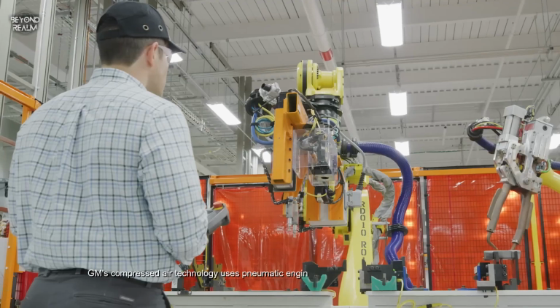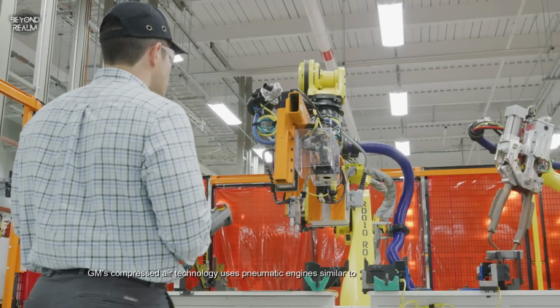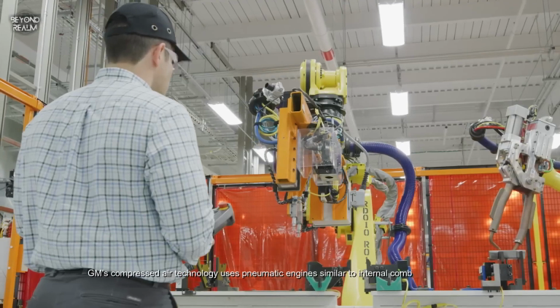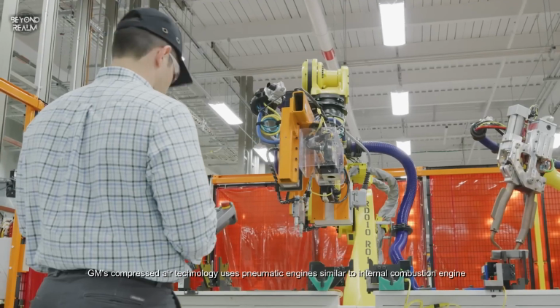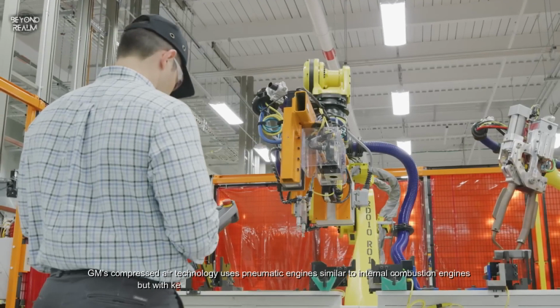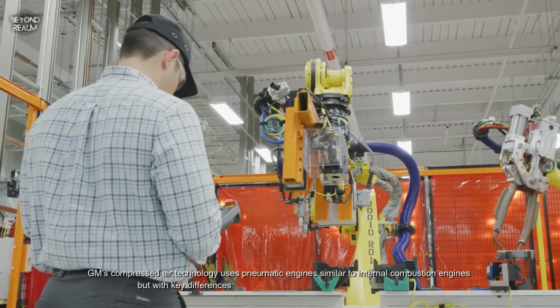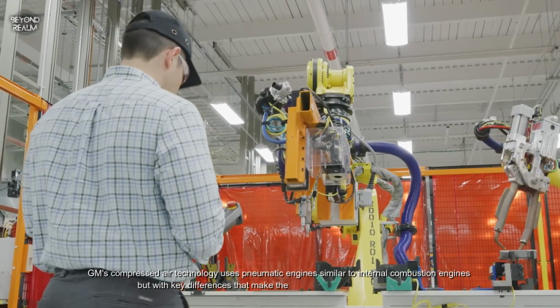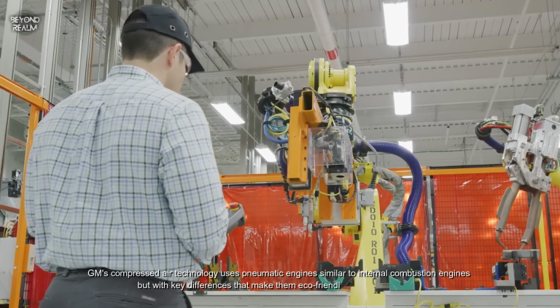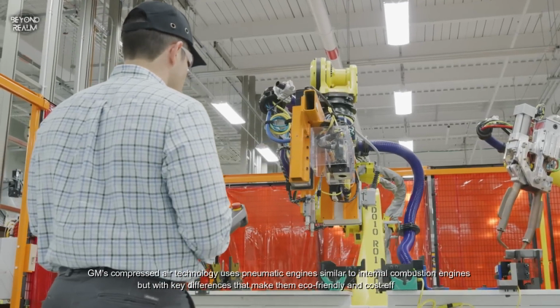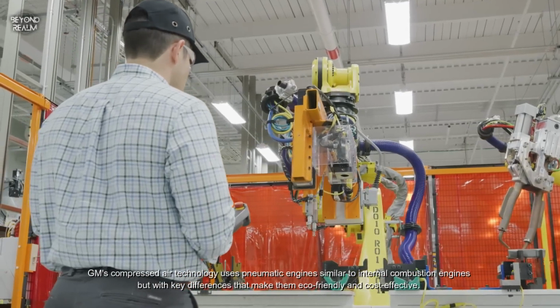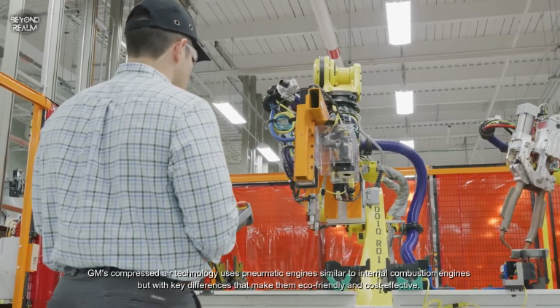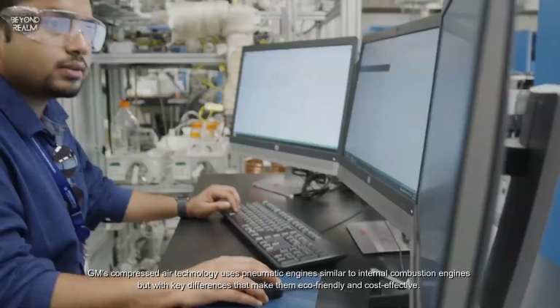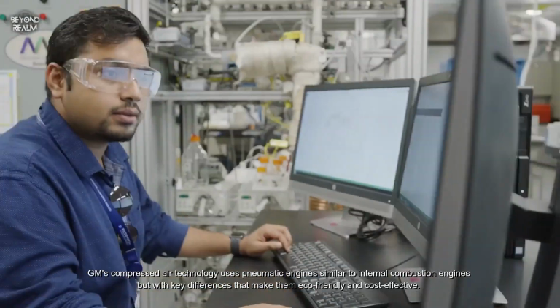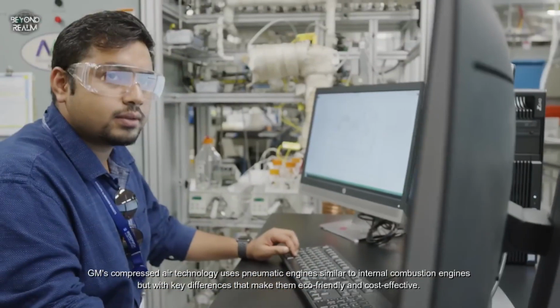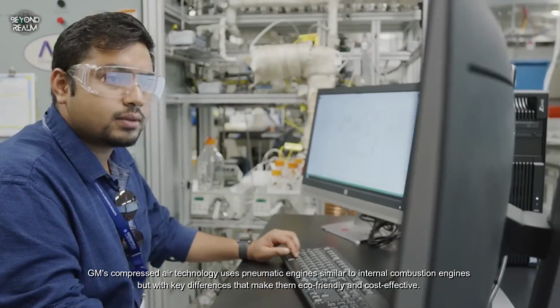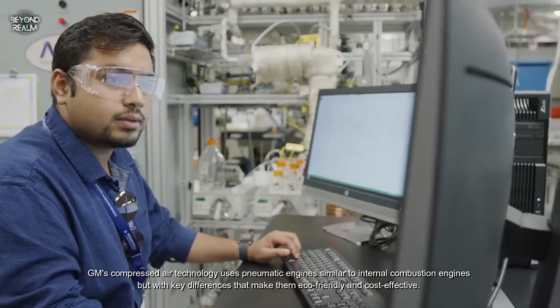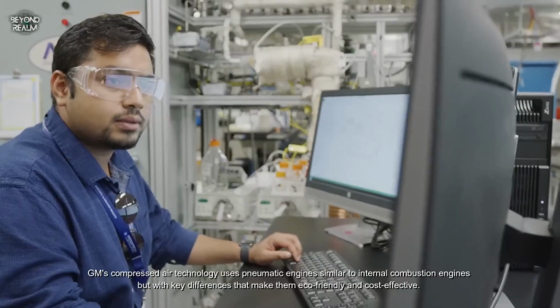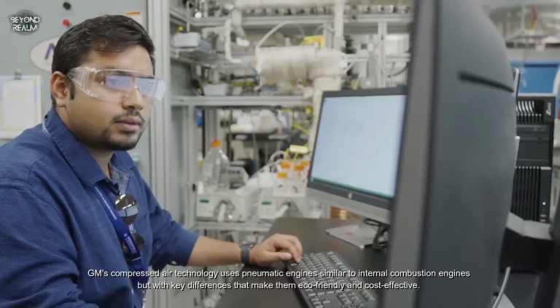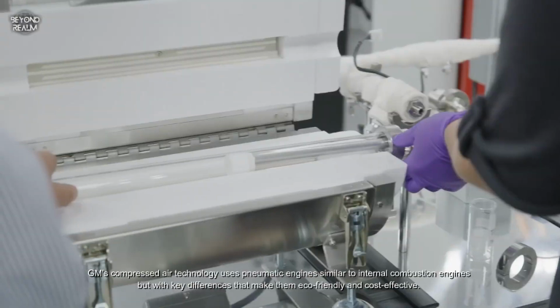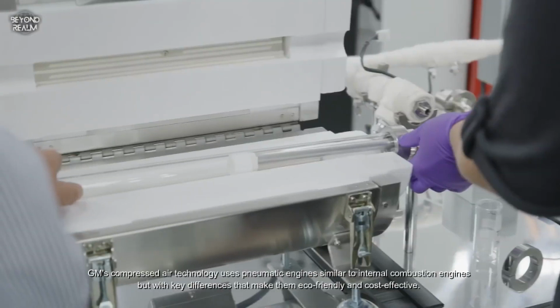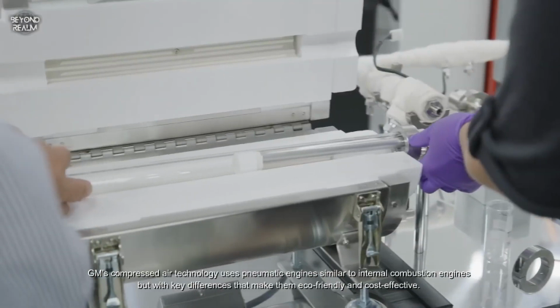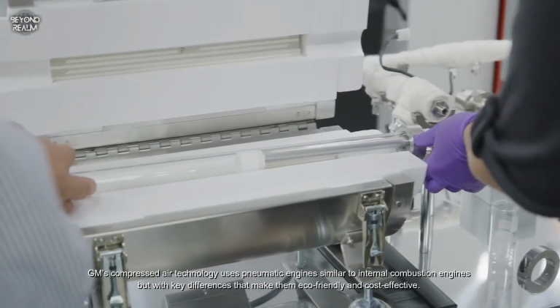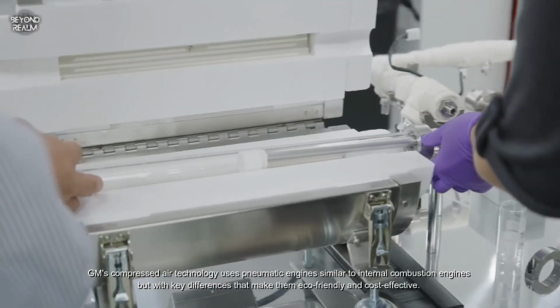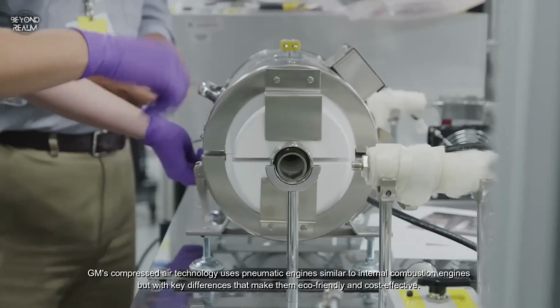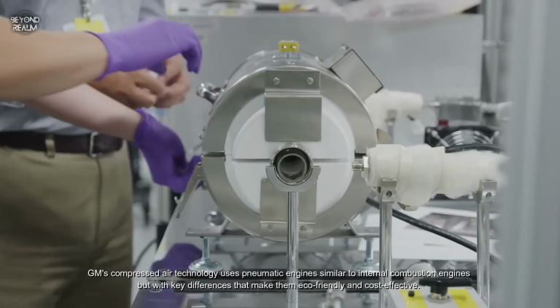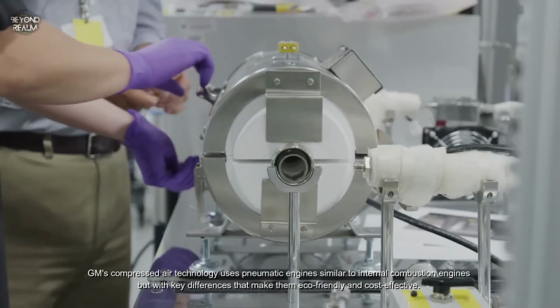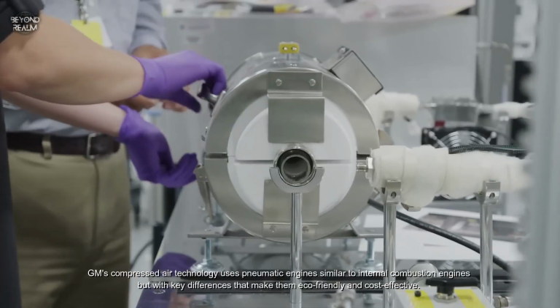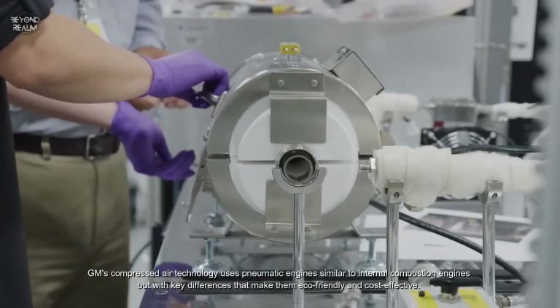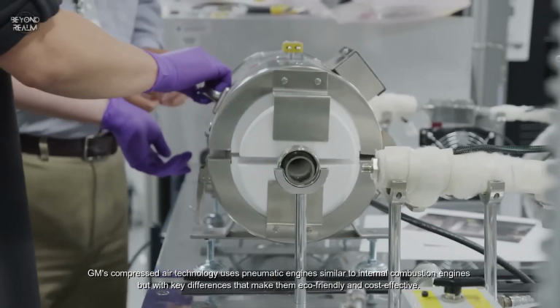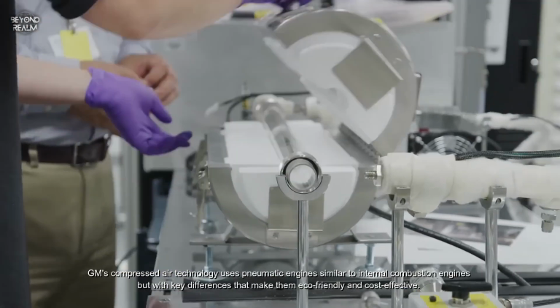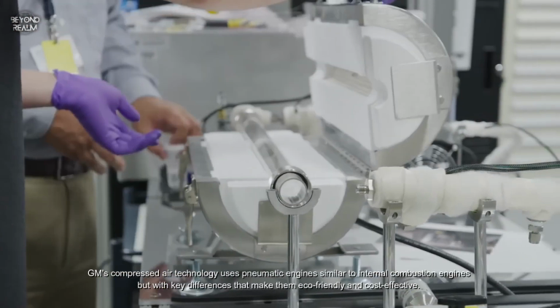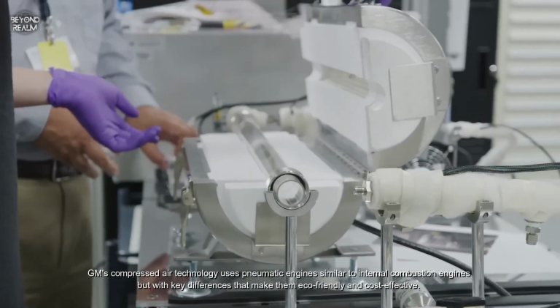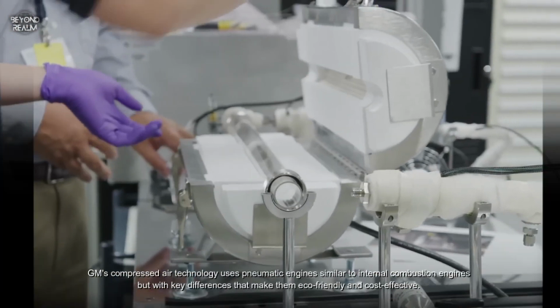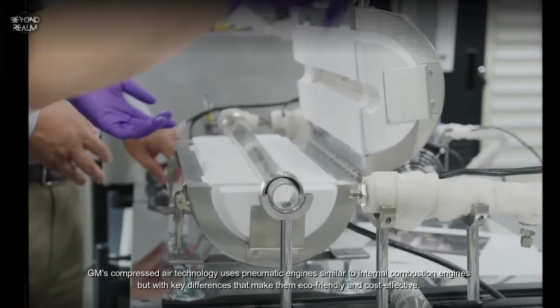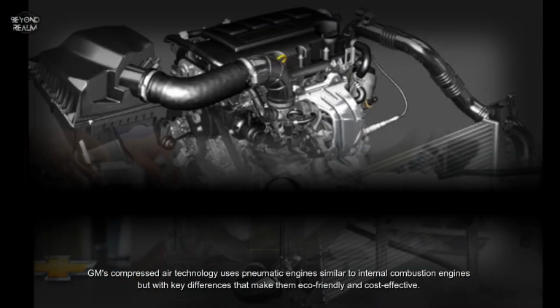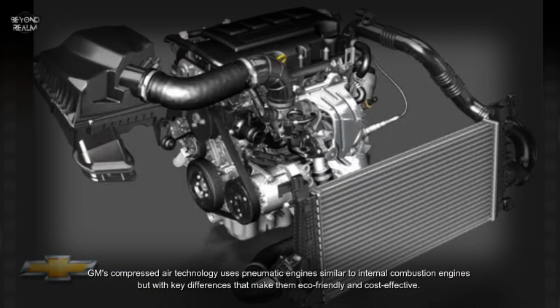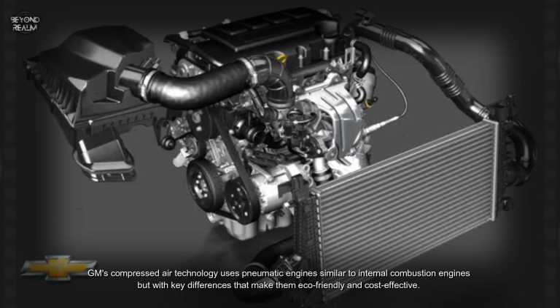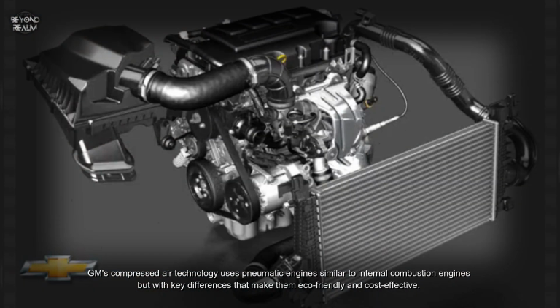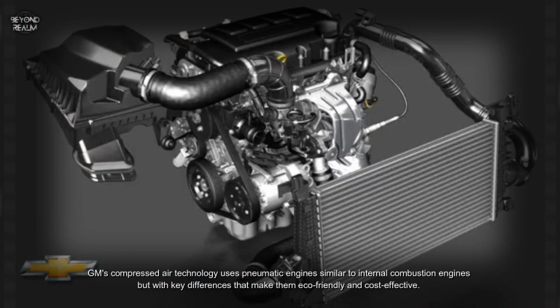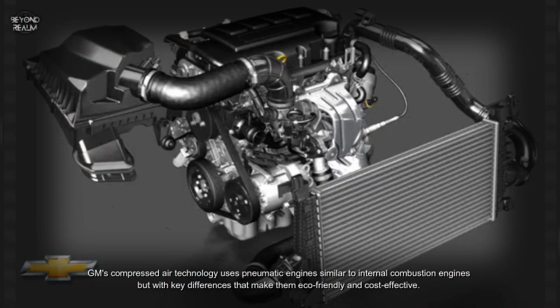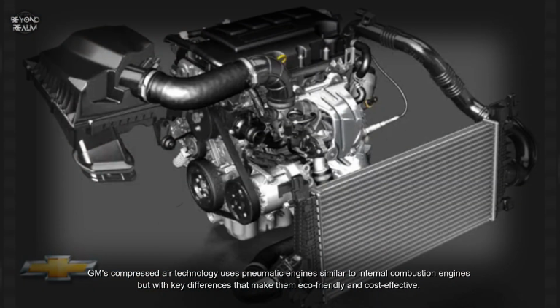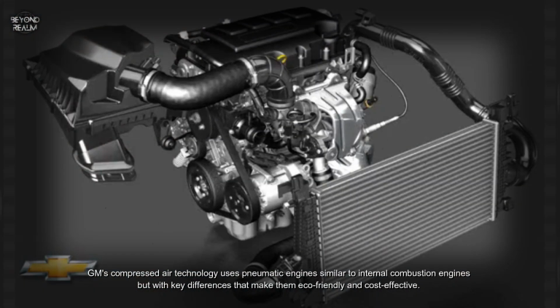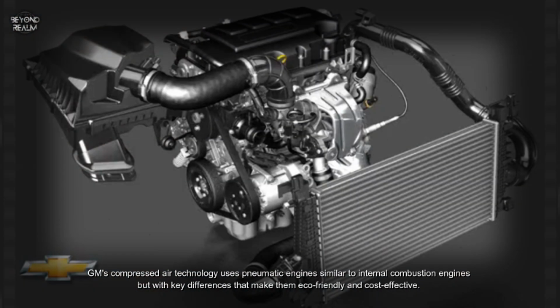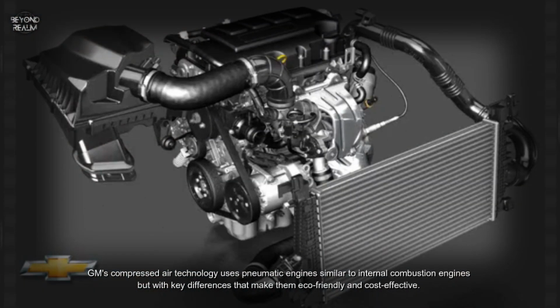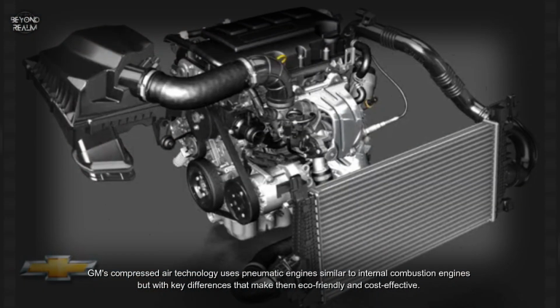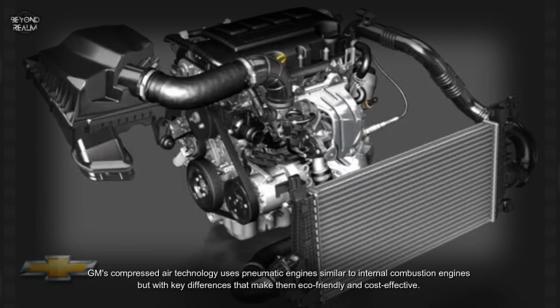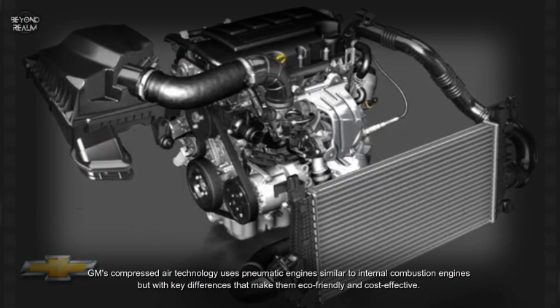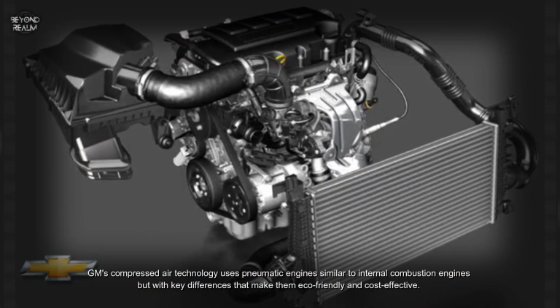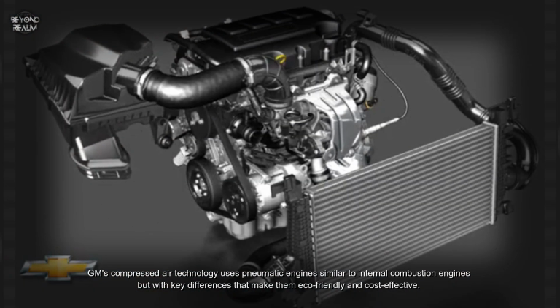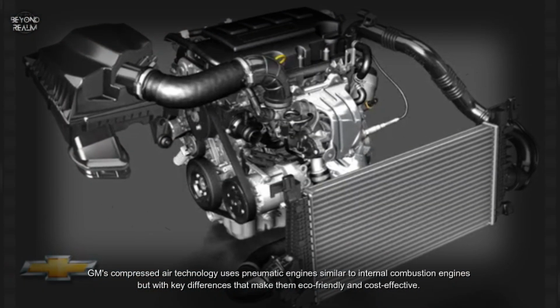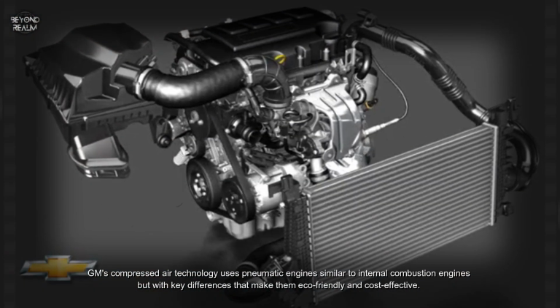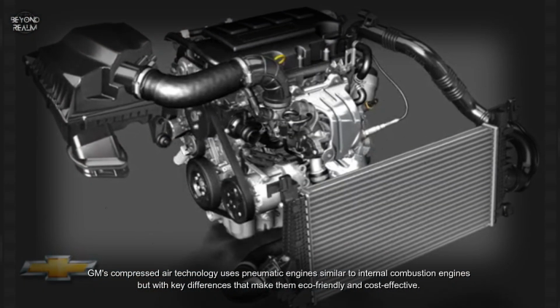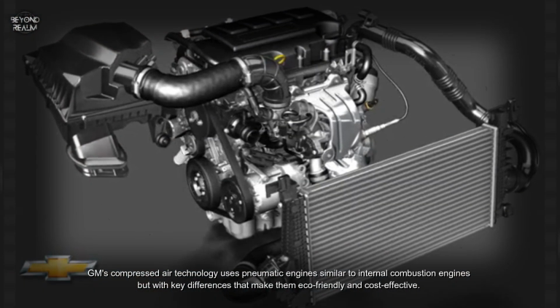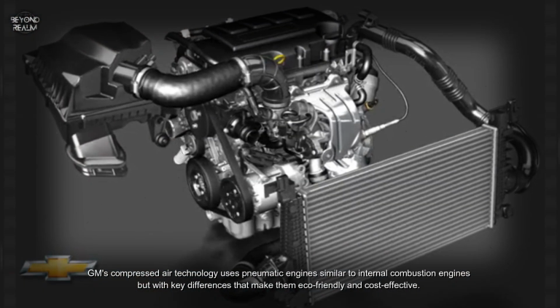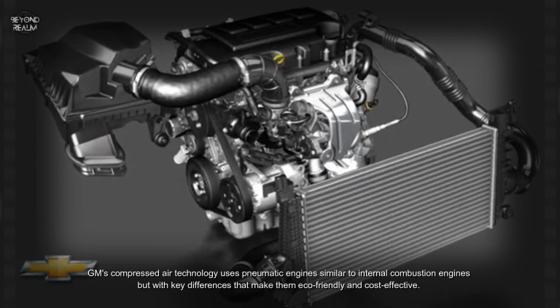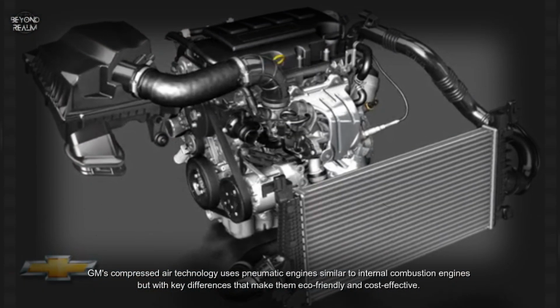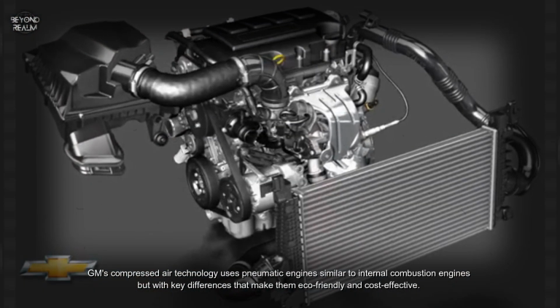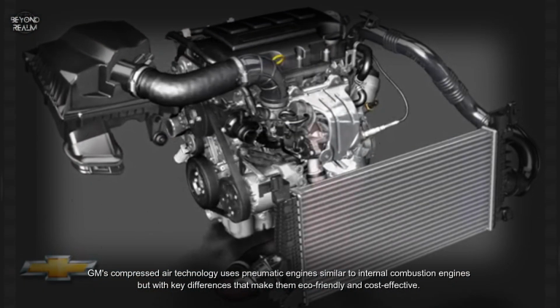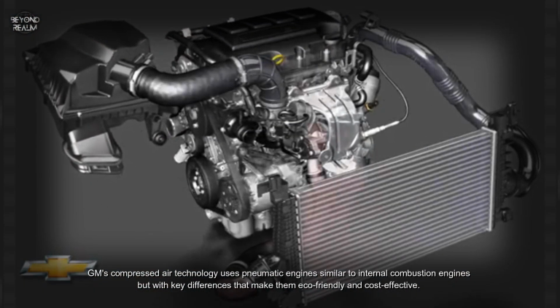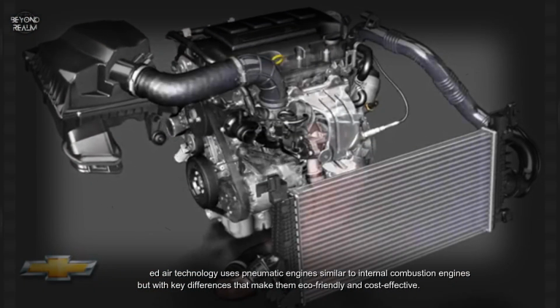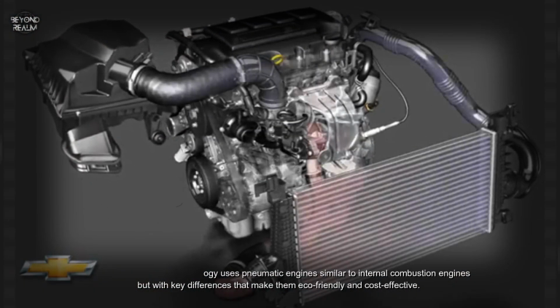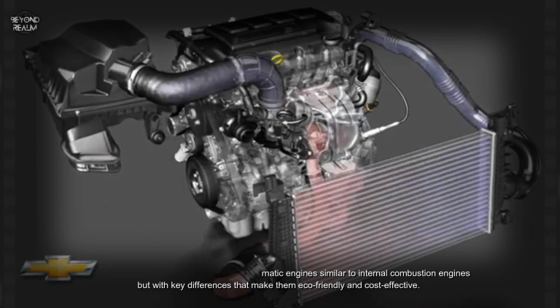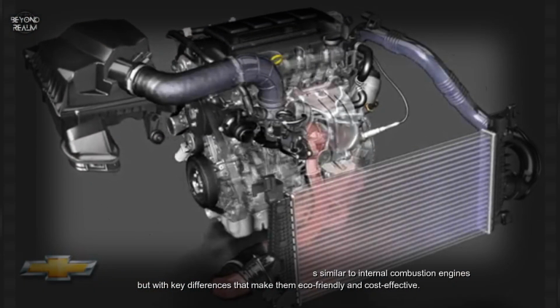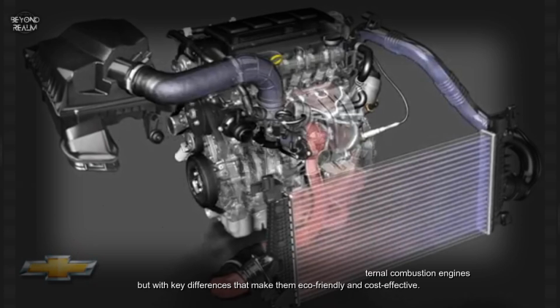GM's compressed air technology uses pneumatic engines similar to internal combustion engines, but with key differences that make them eco-friendly and cost-effective.